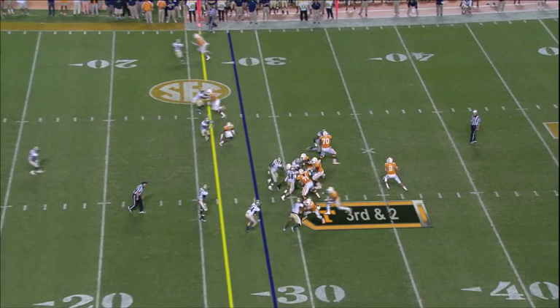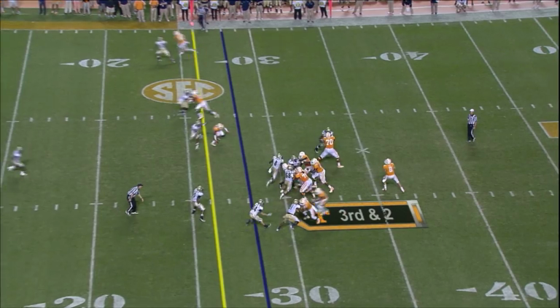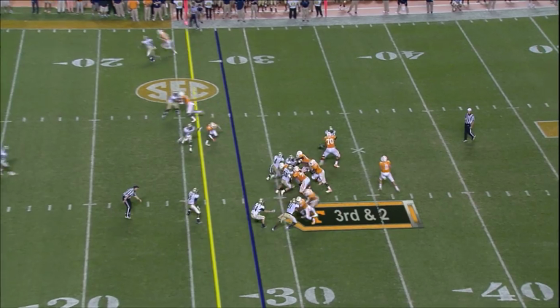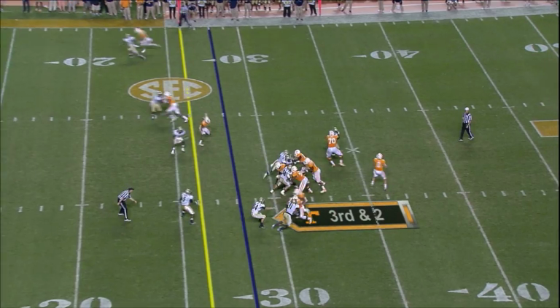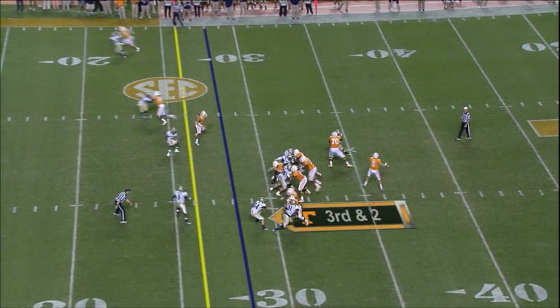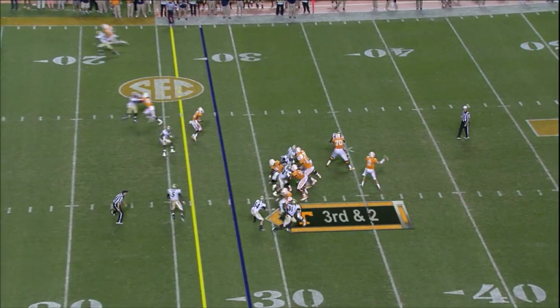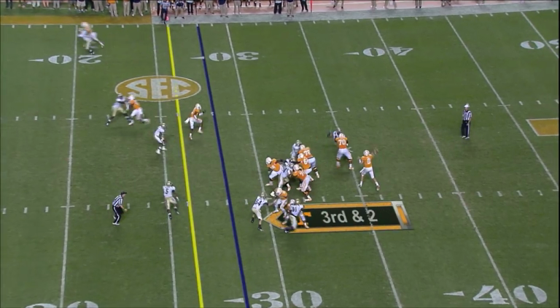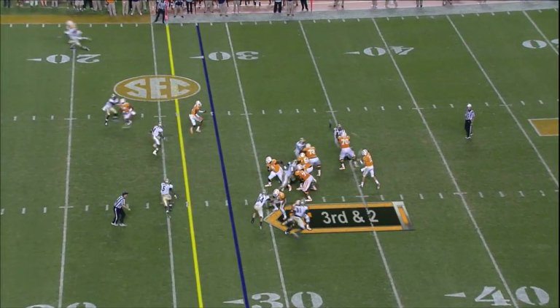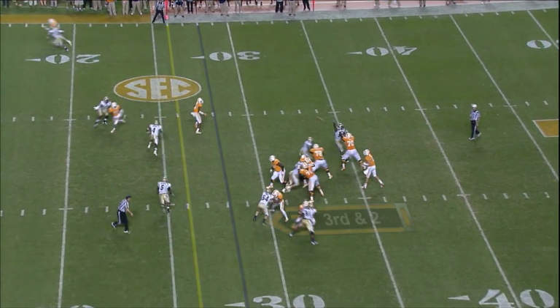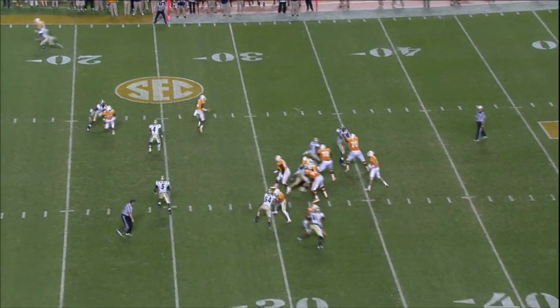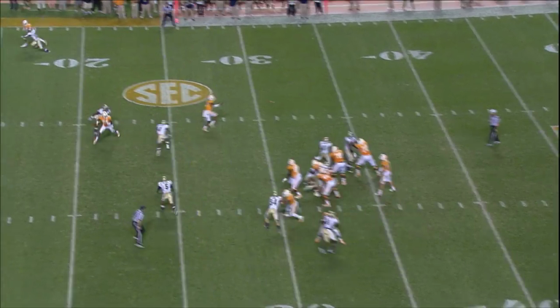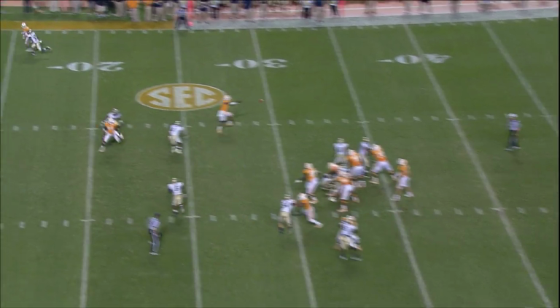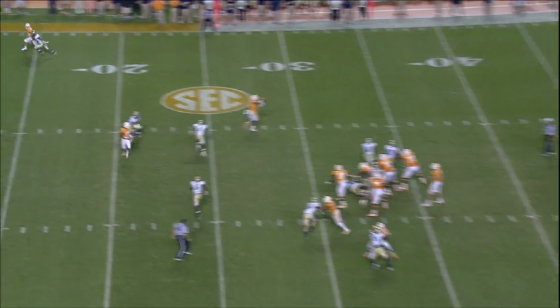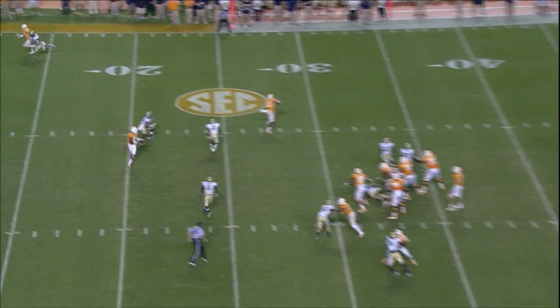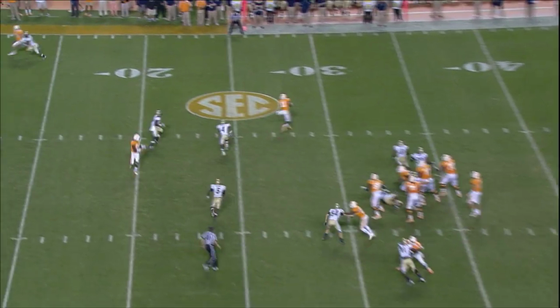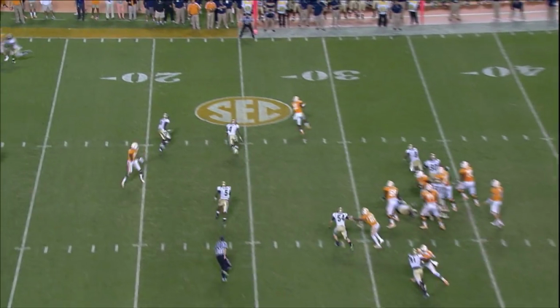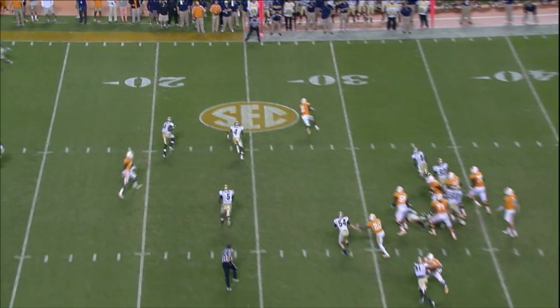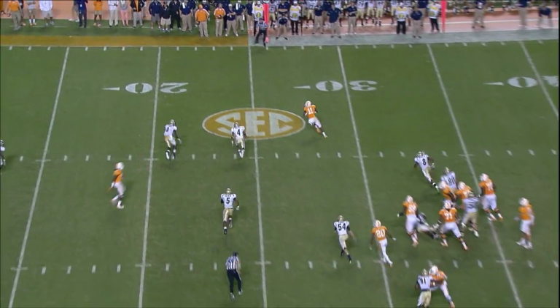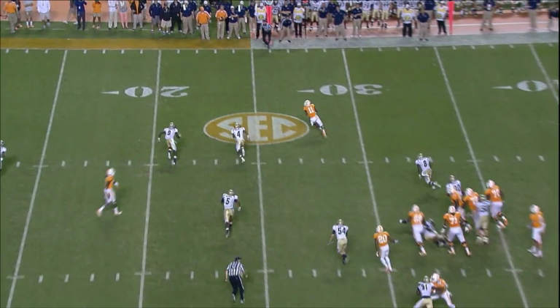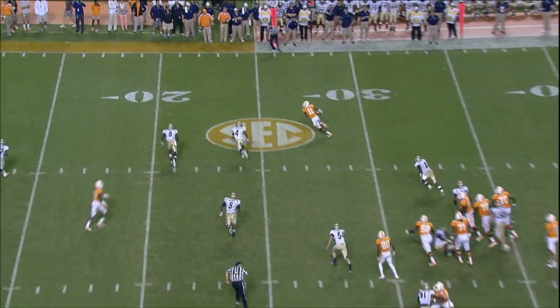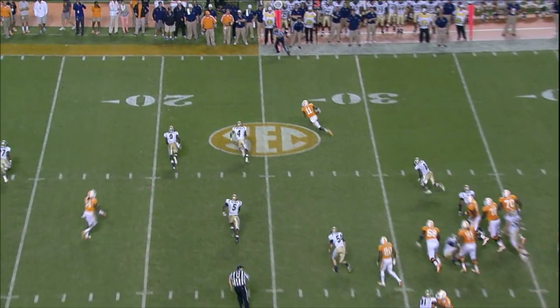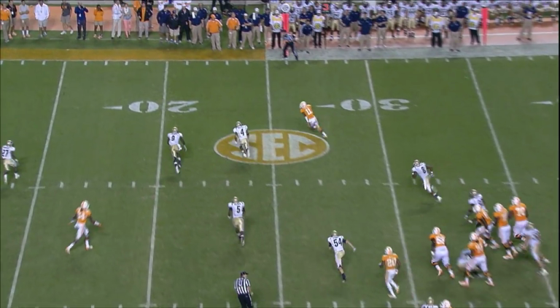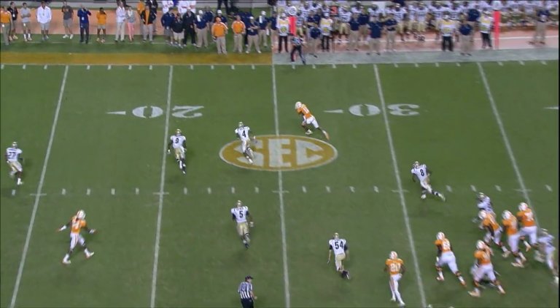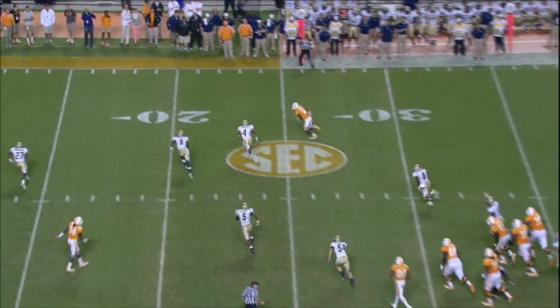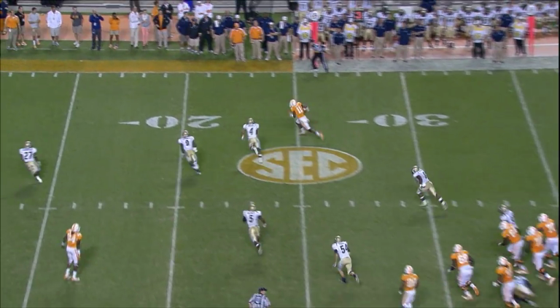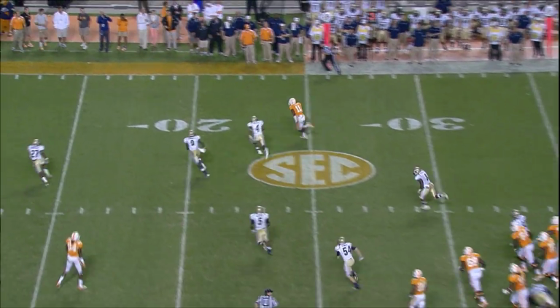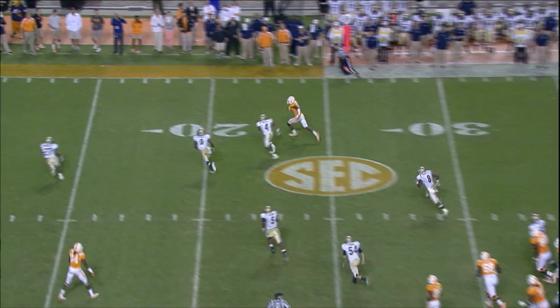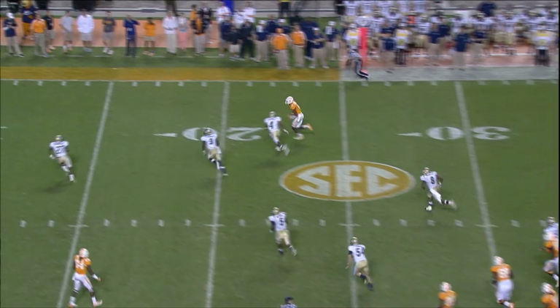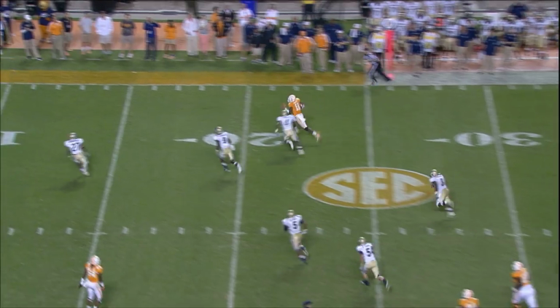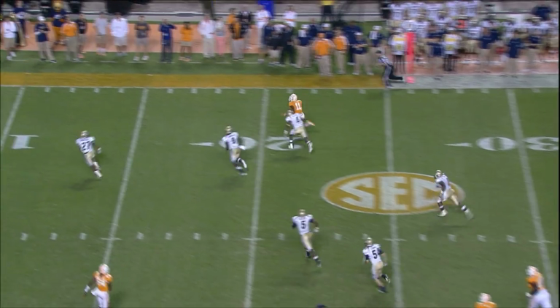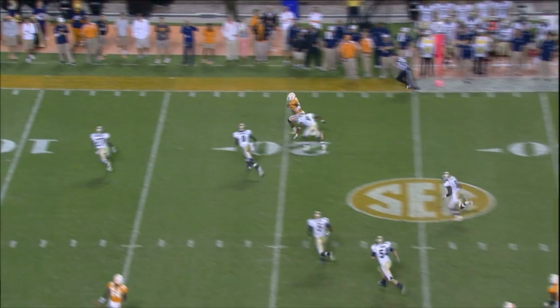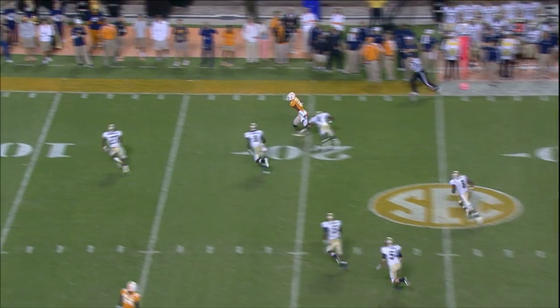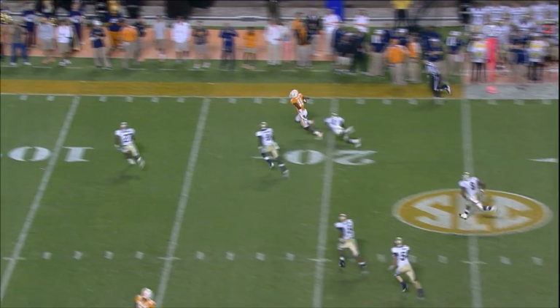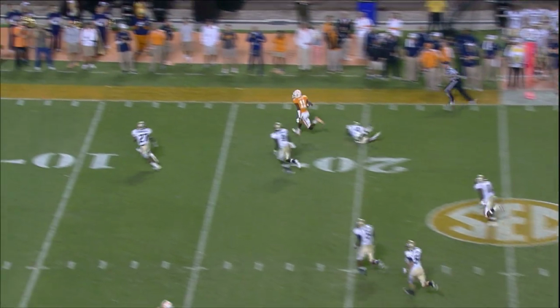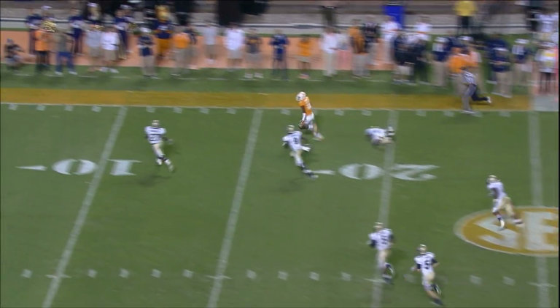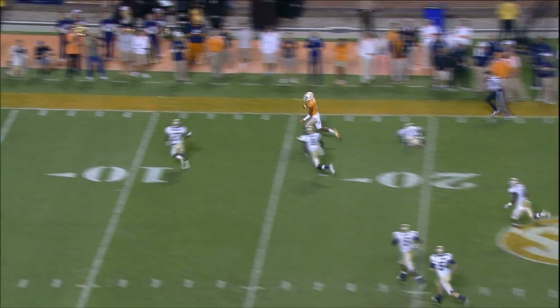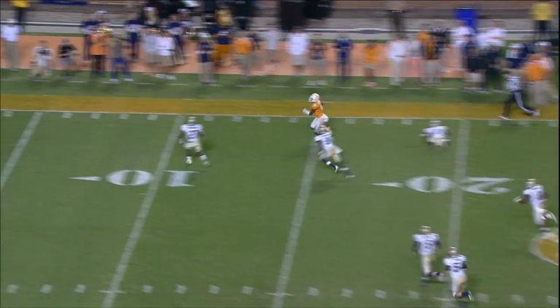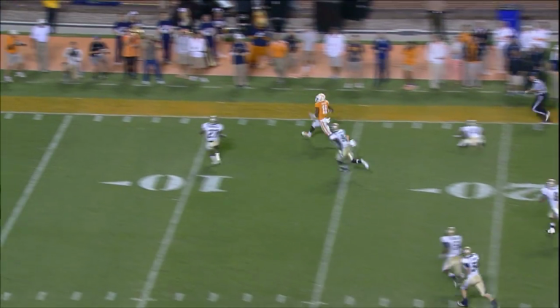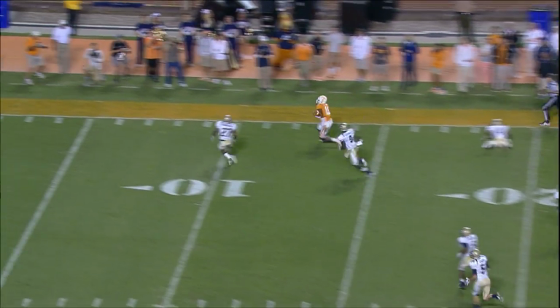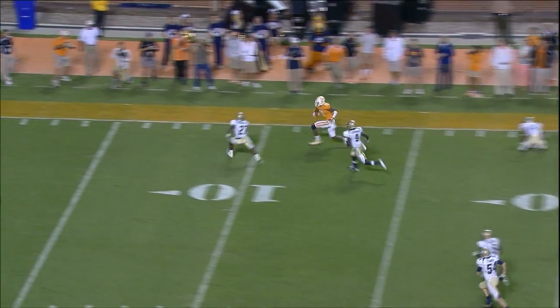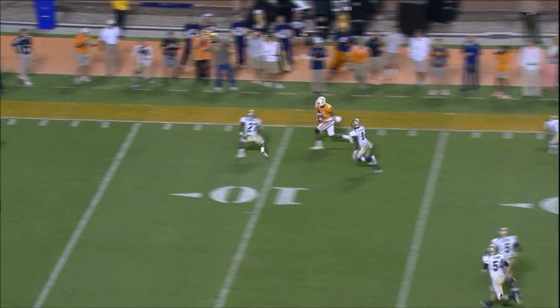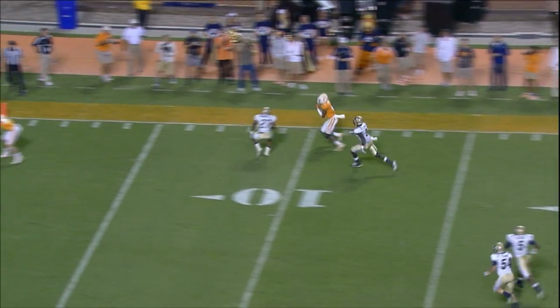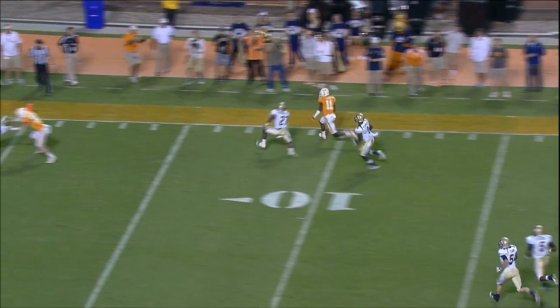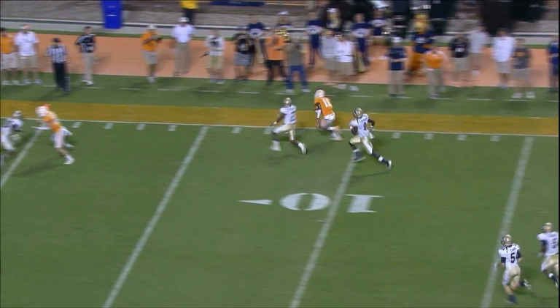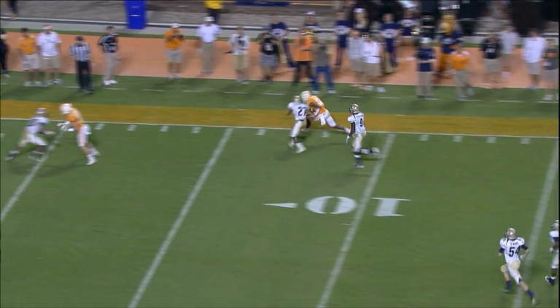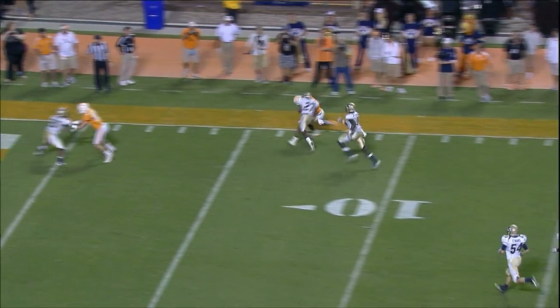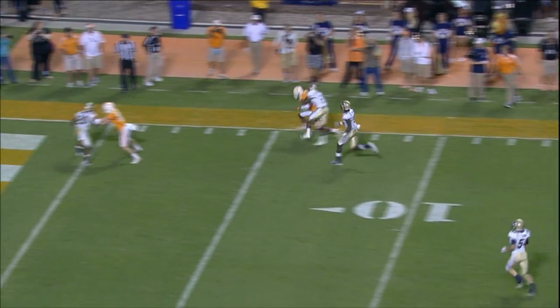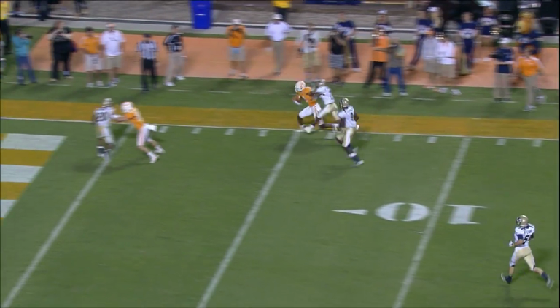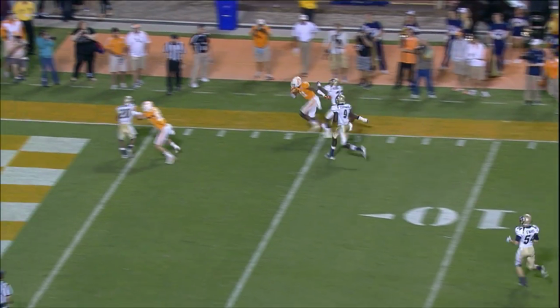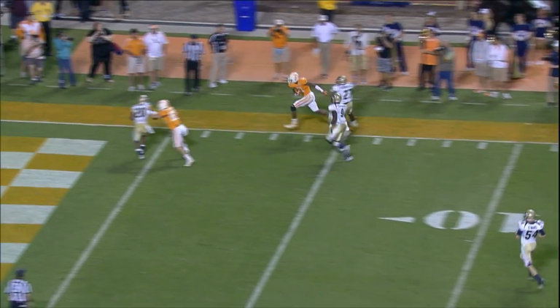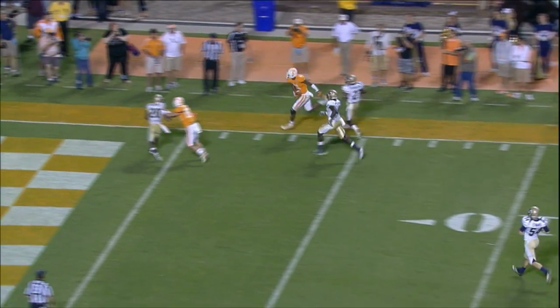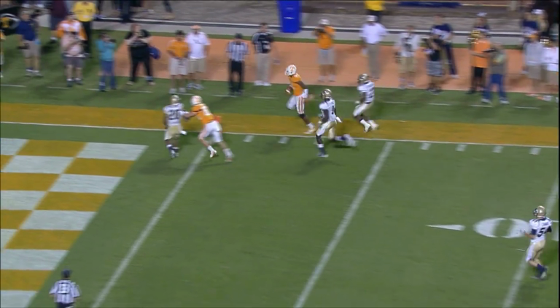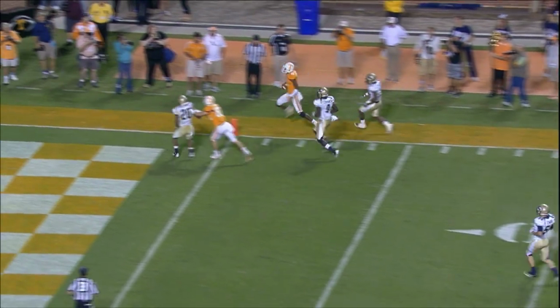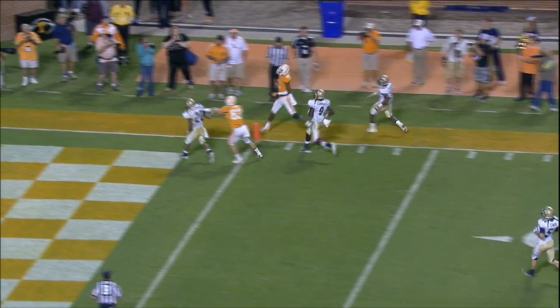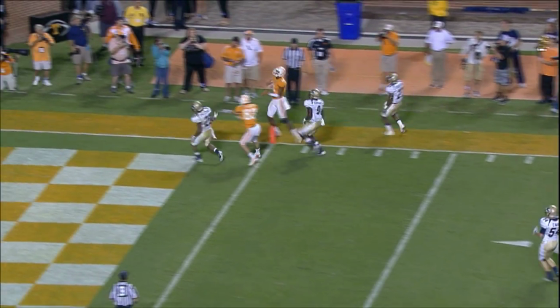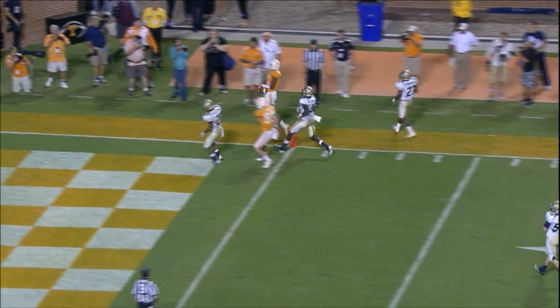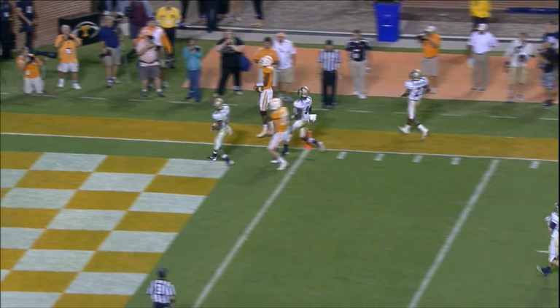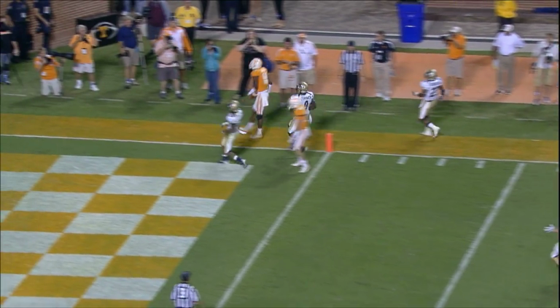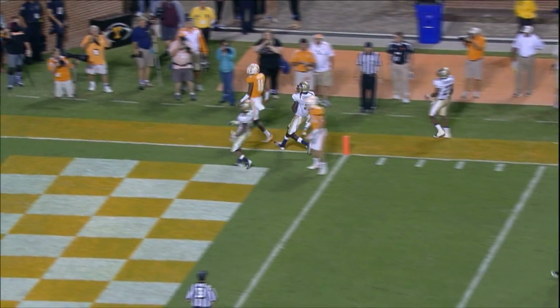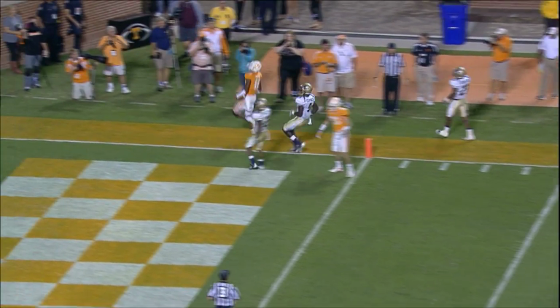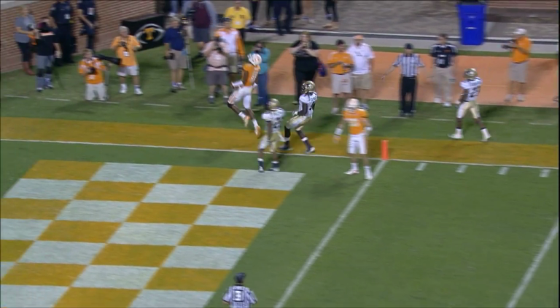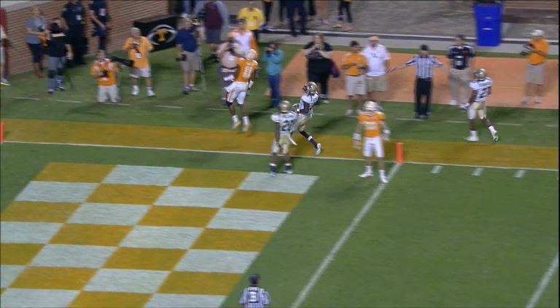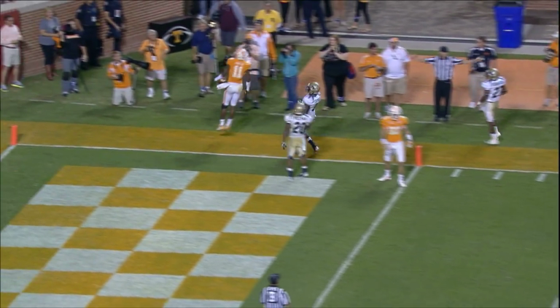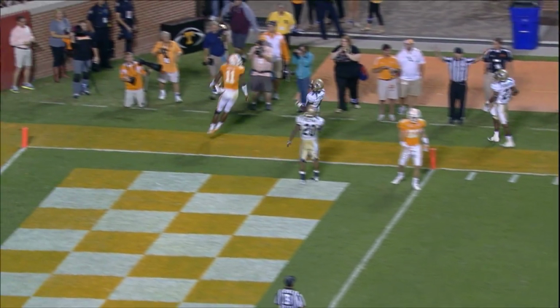Bray back to throw, looks right, fires underneath — complete. Hunter to the 25, to the 20, 15, 10. And Justin Hunter shoved out of bounds.